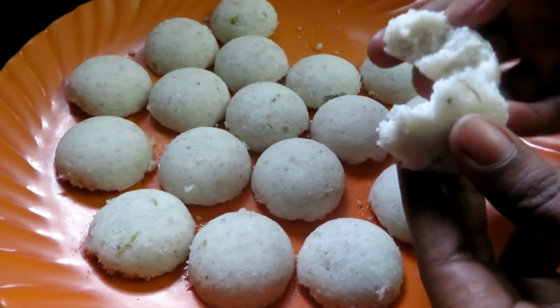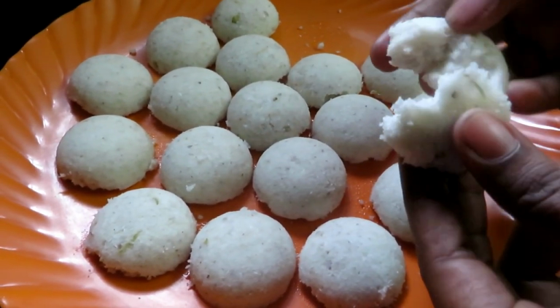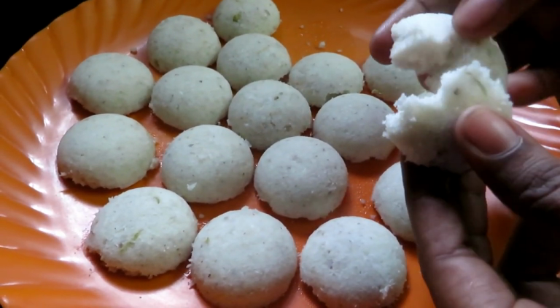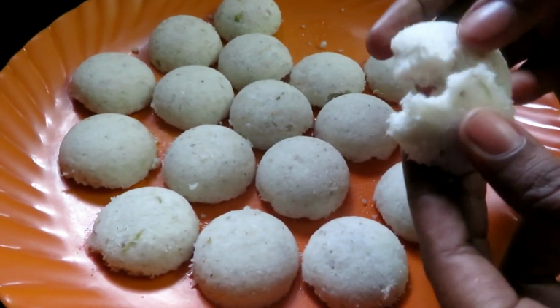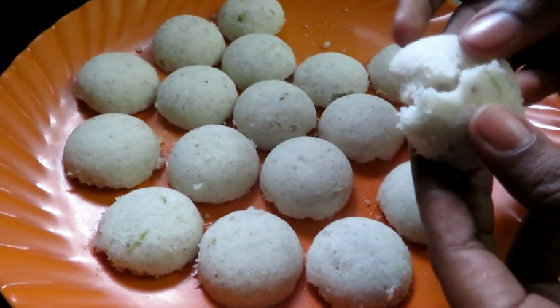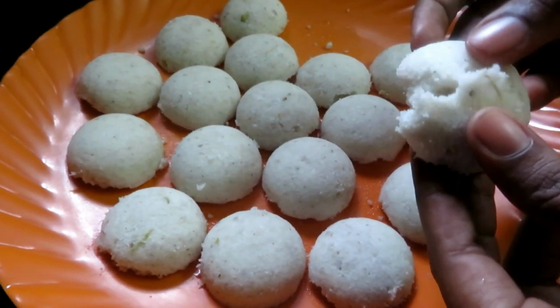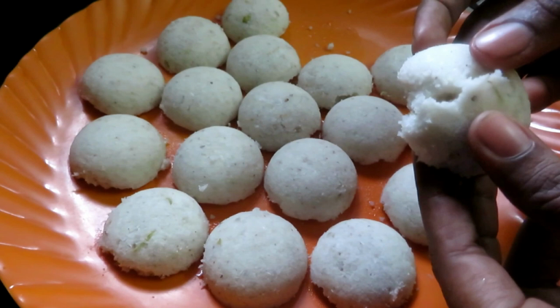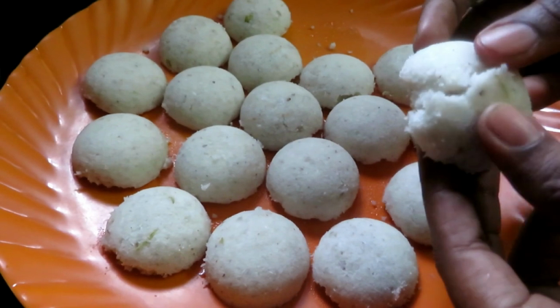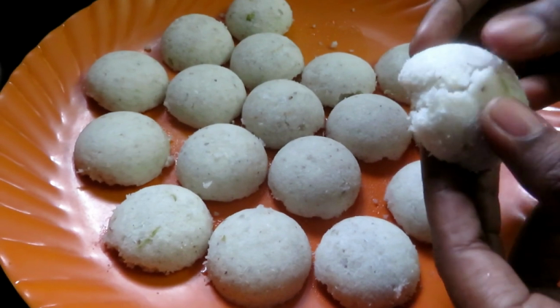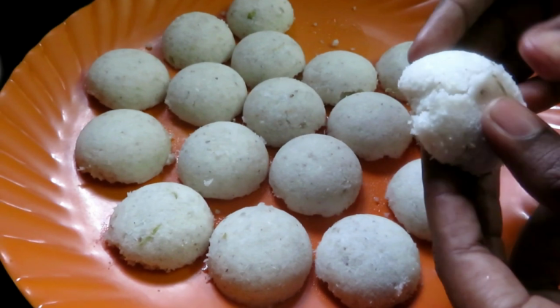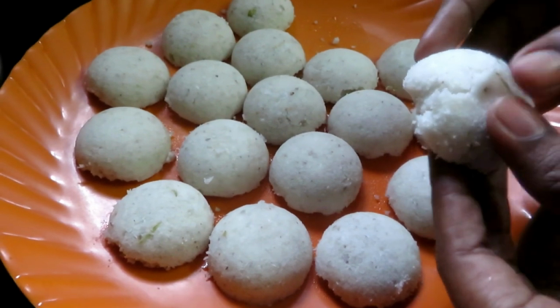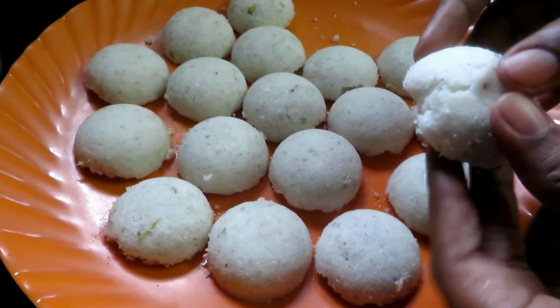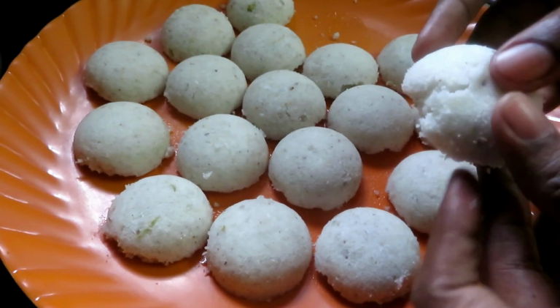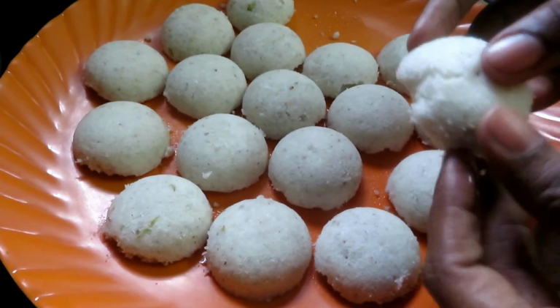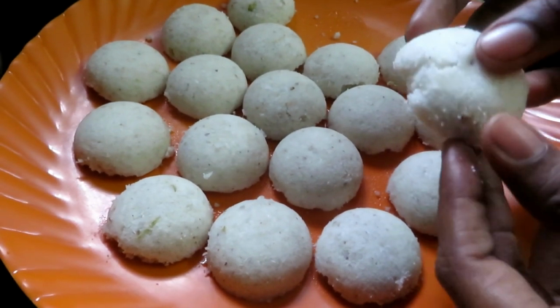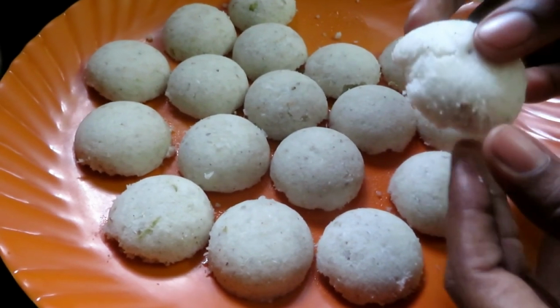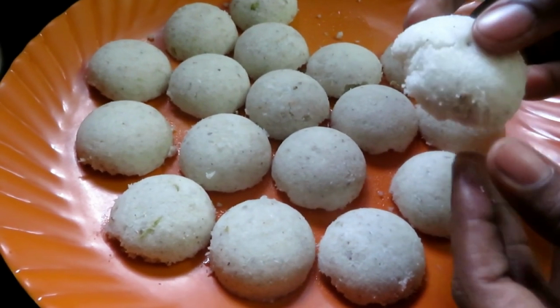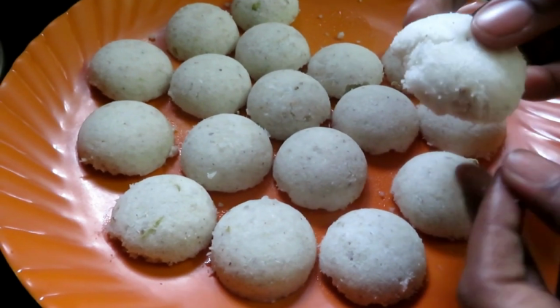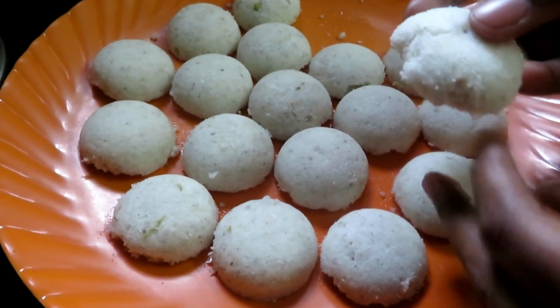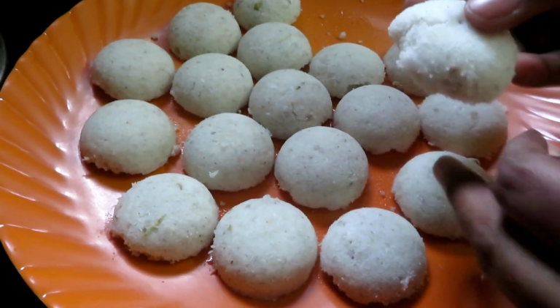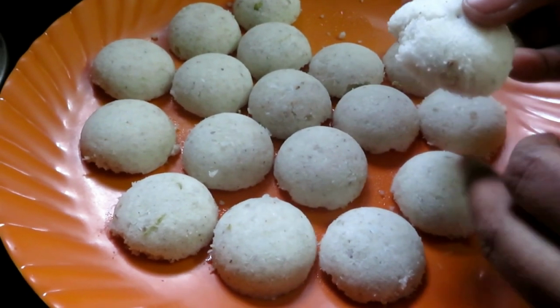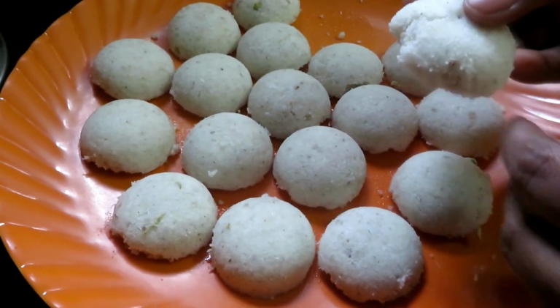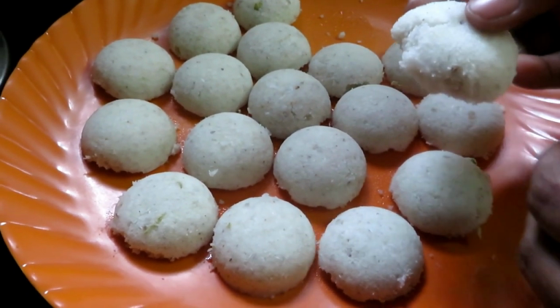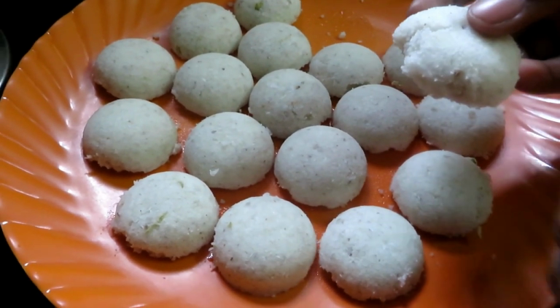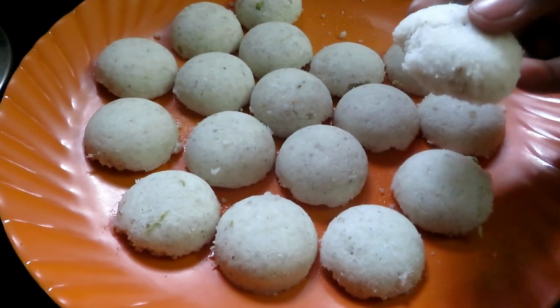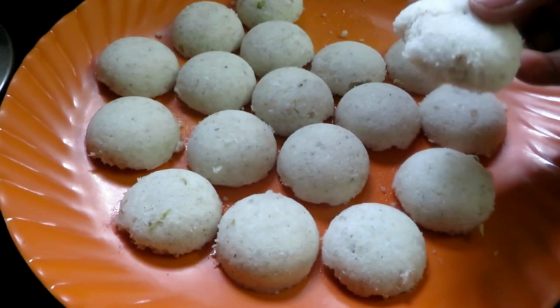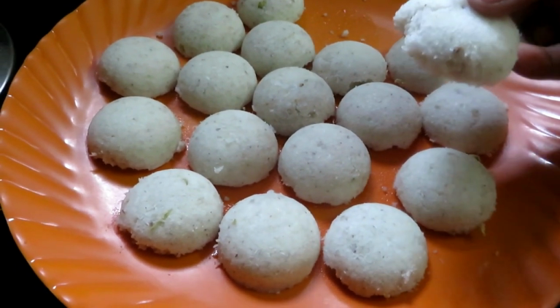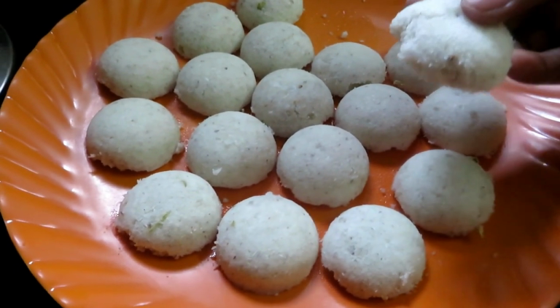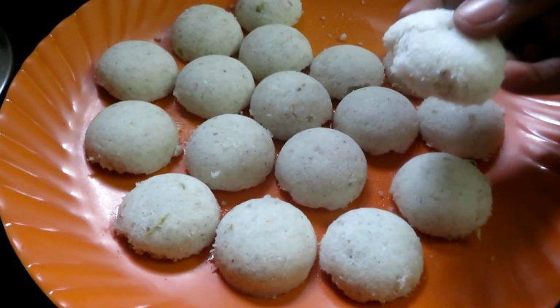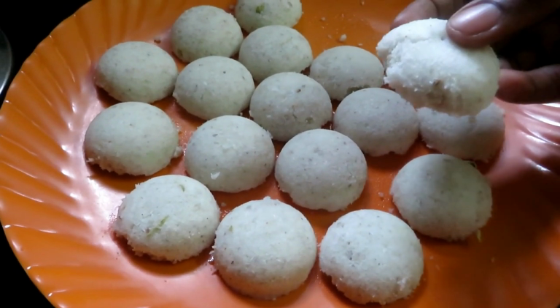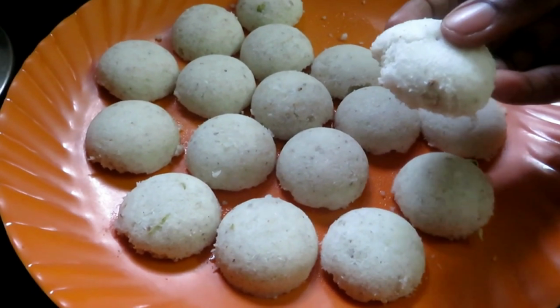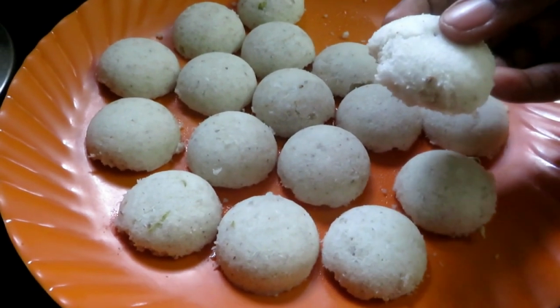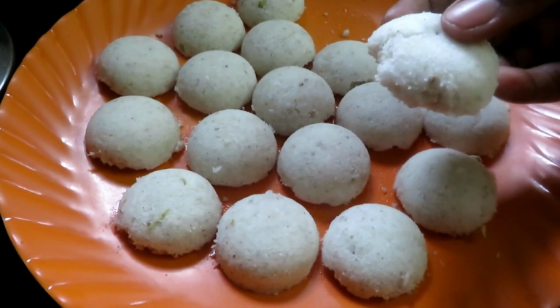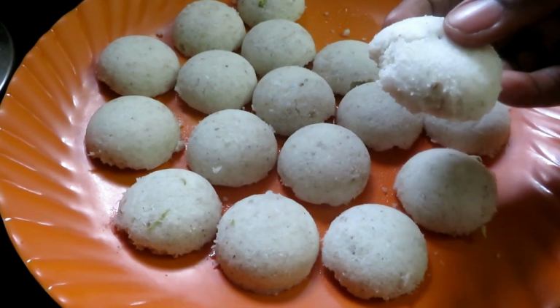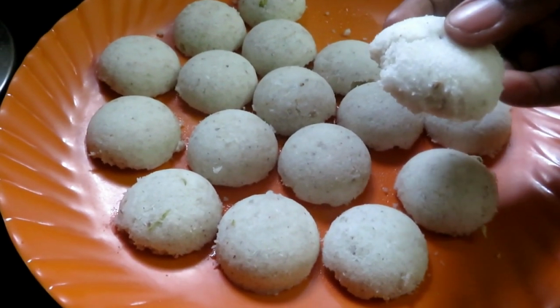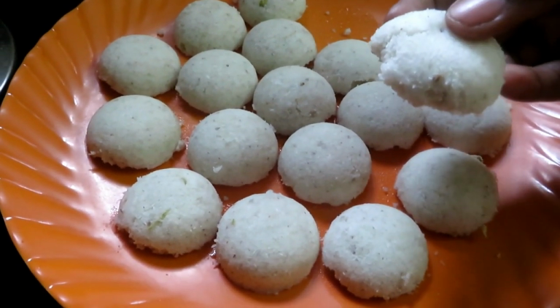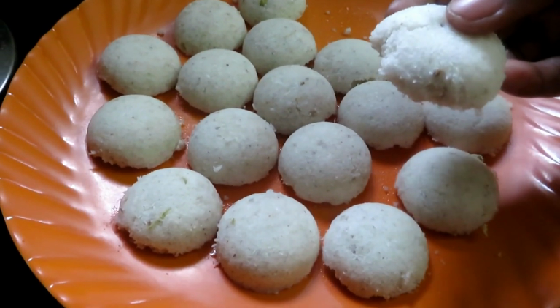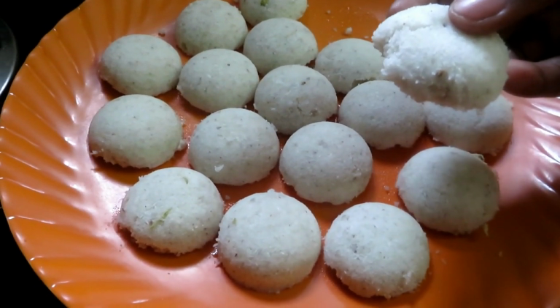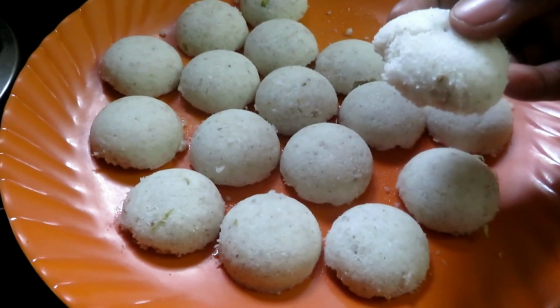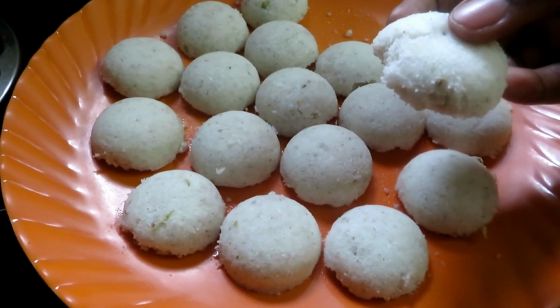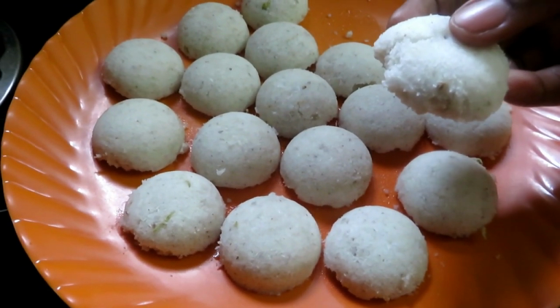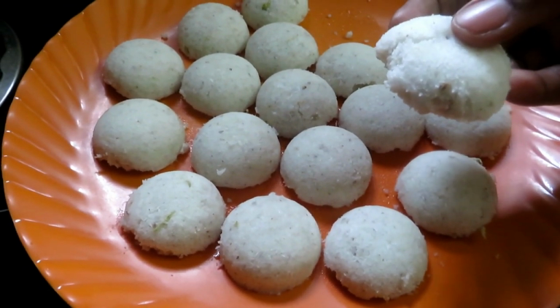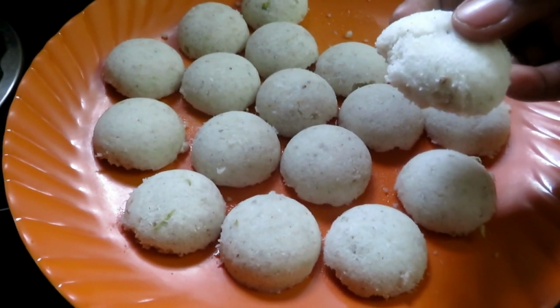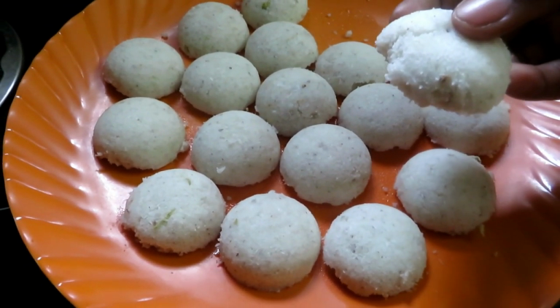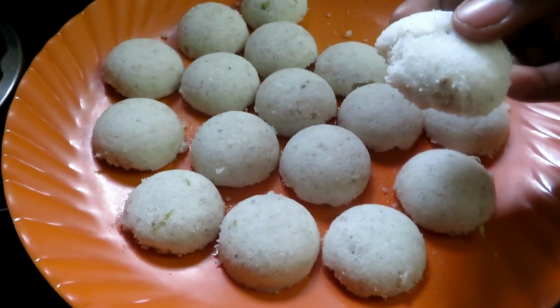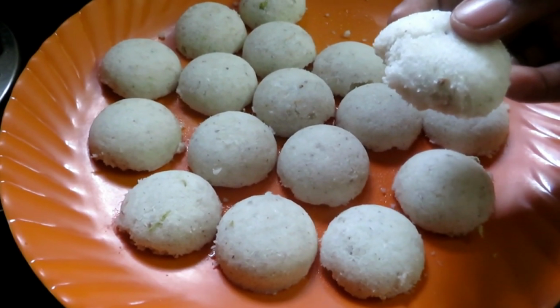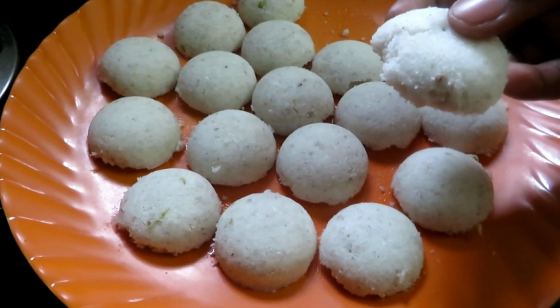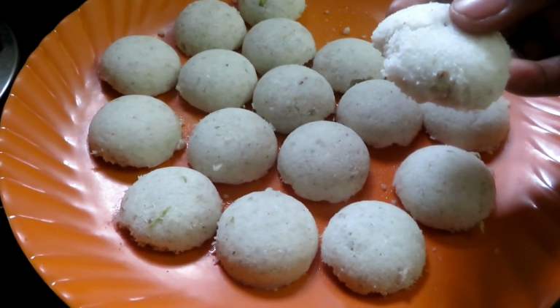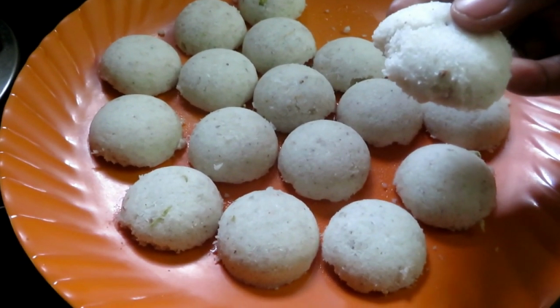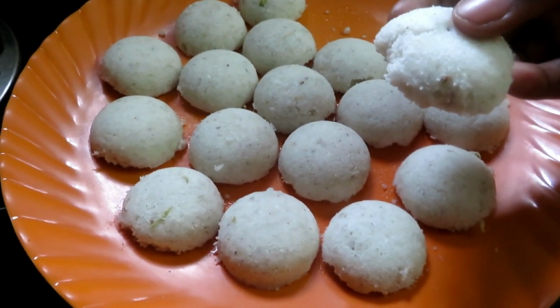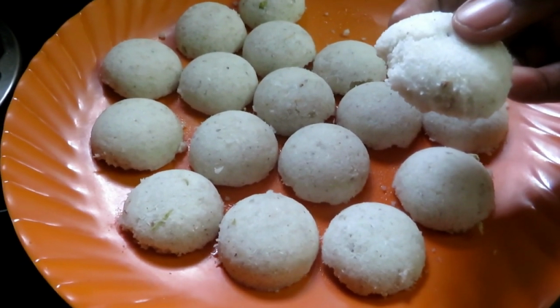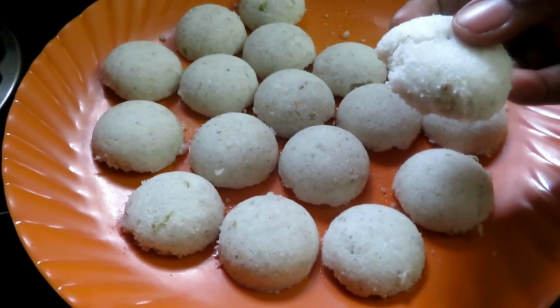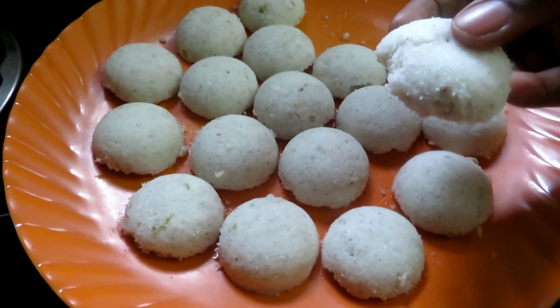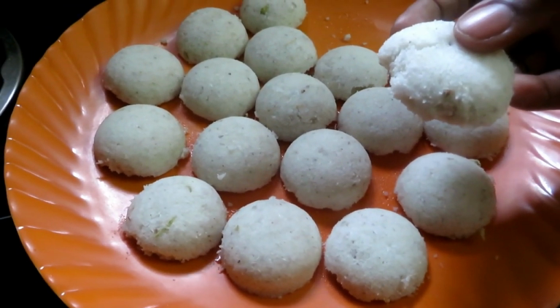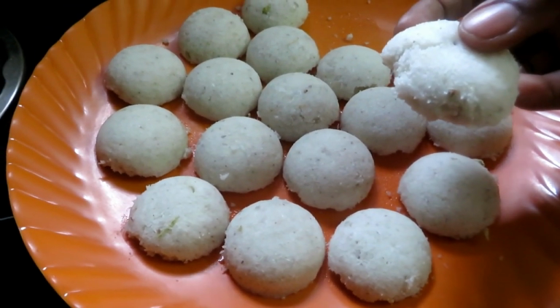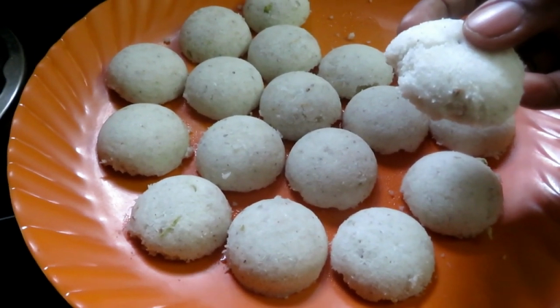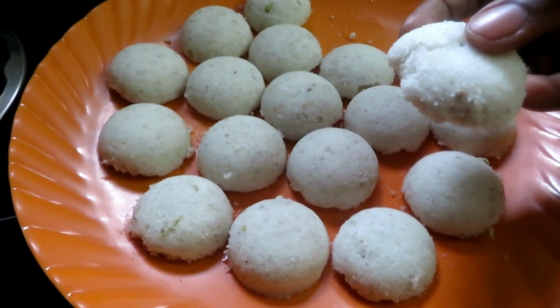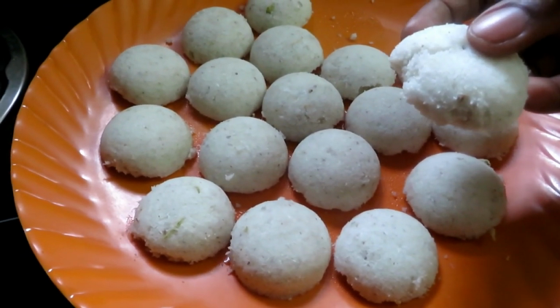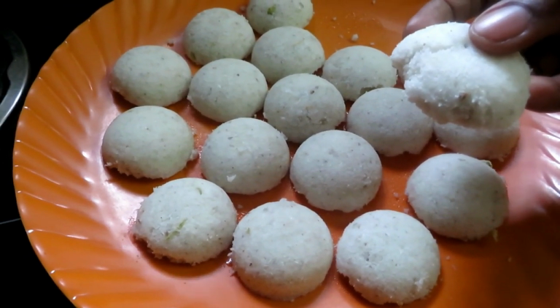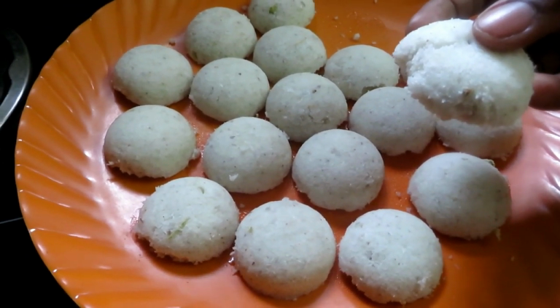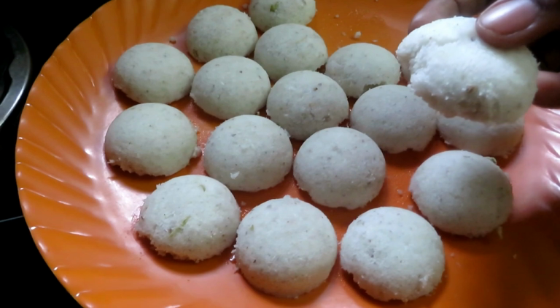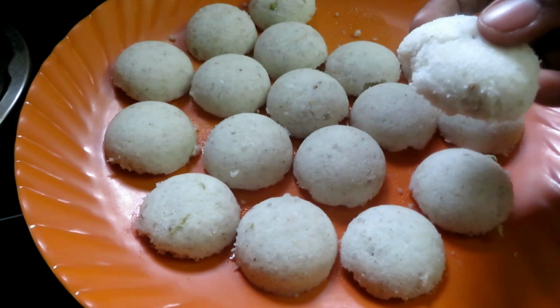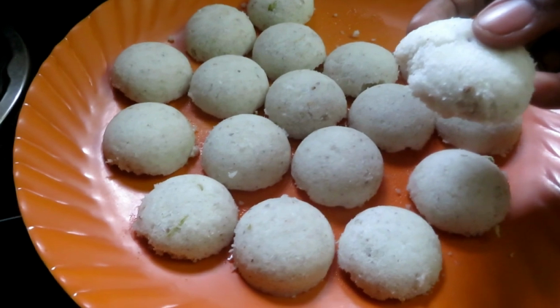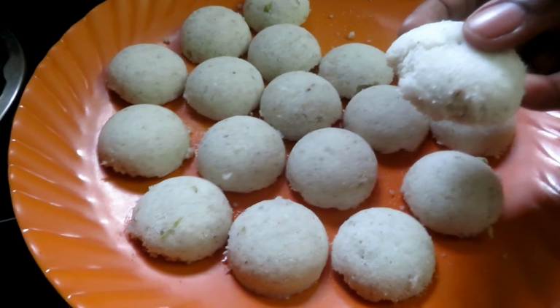If you like this recipe, please like, share, comment, and subscribe. Click on the bell icon.